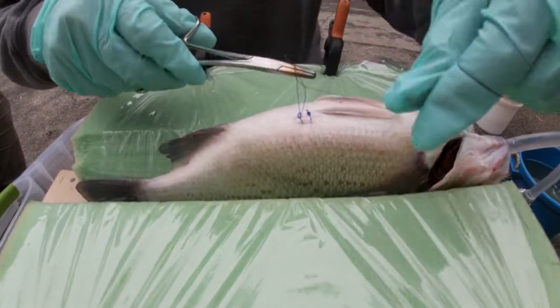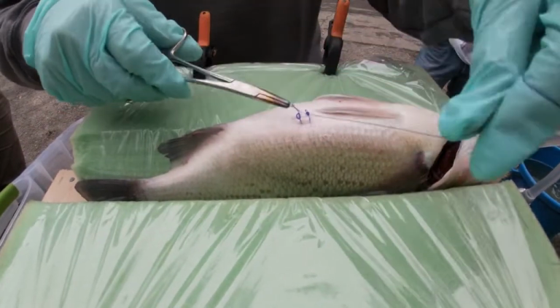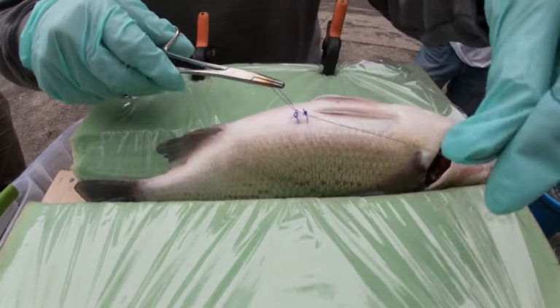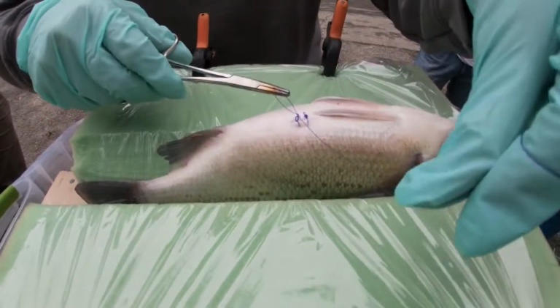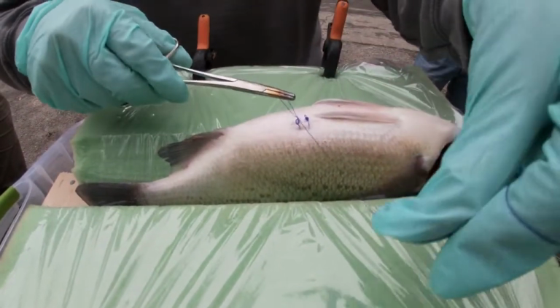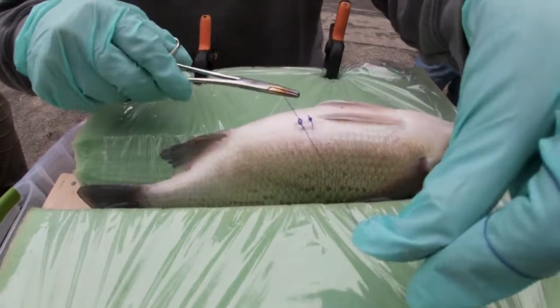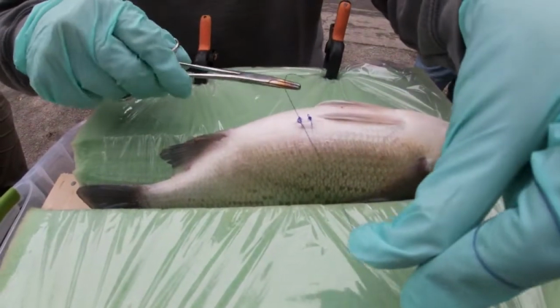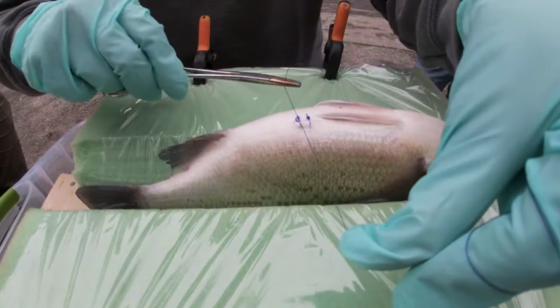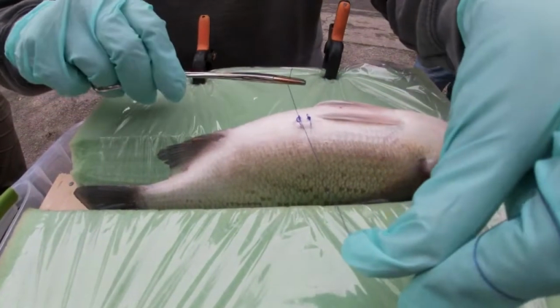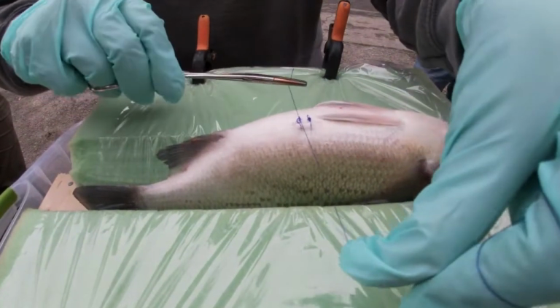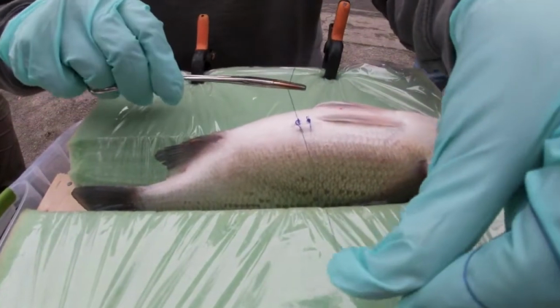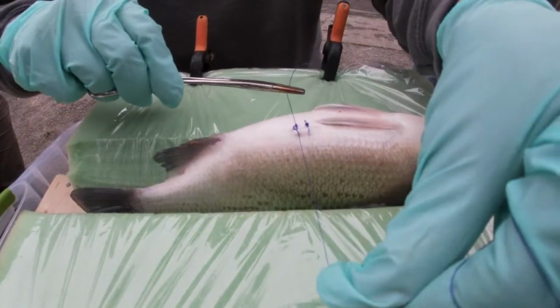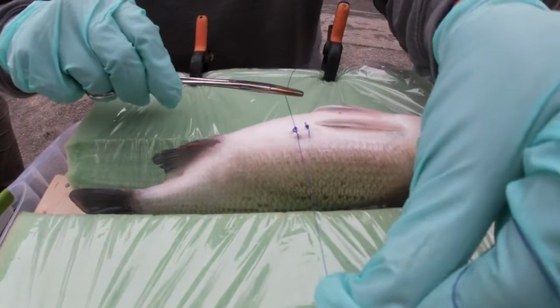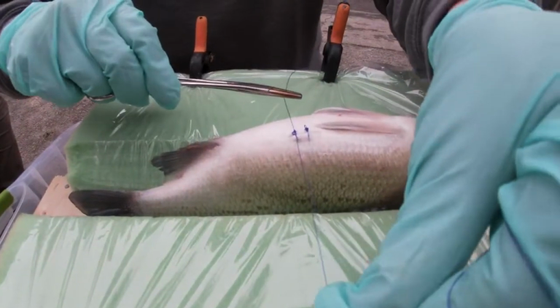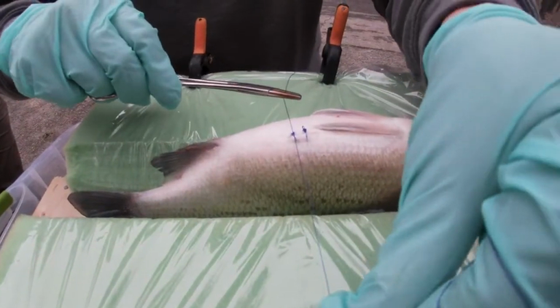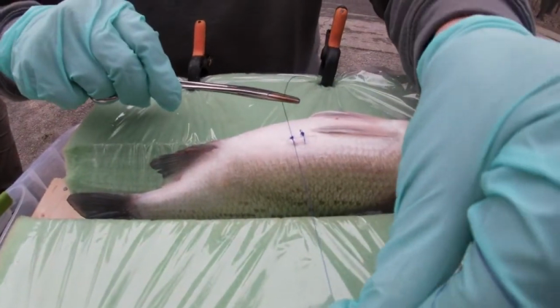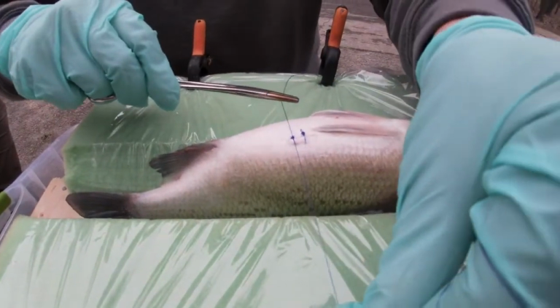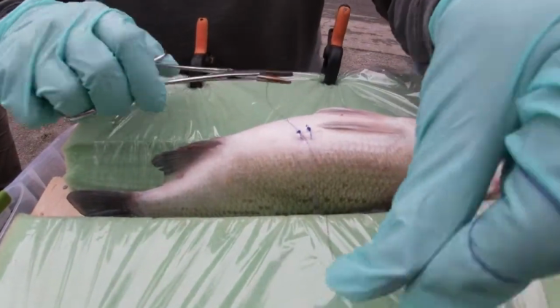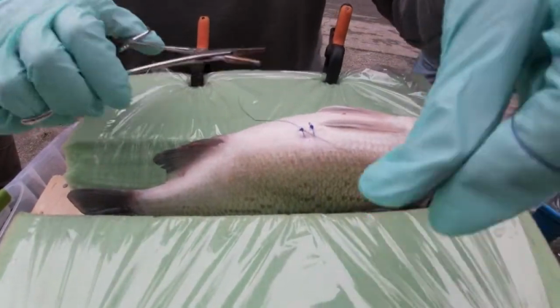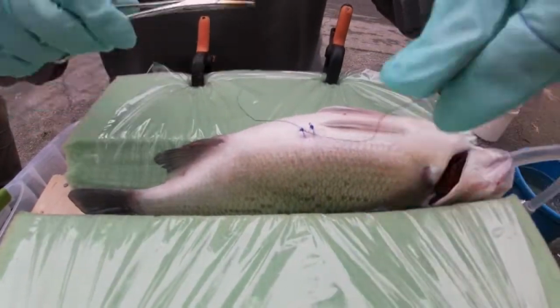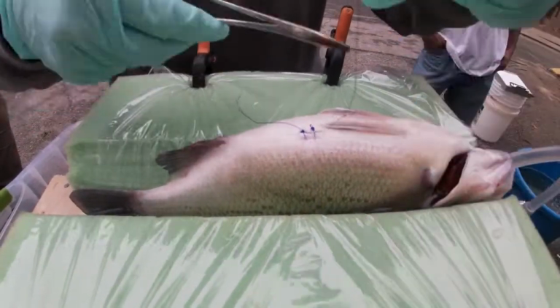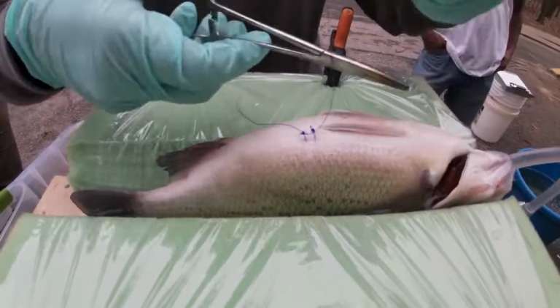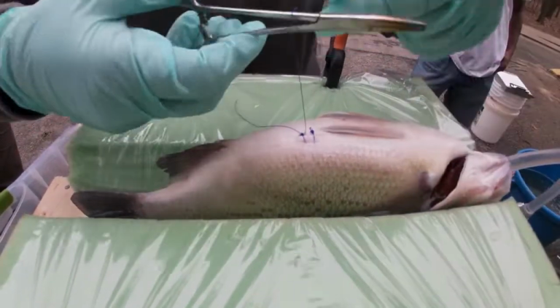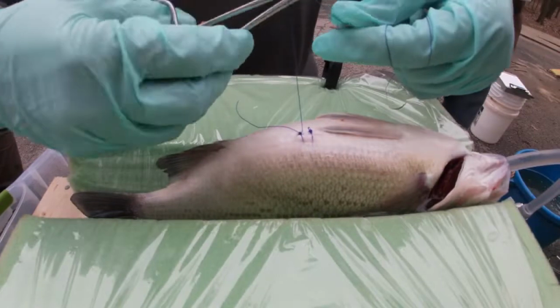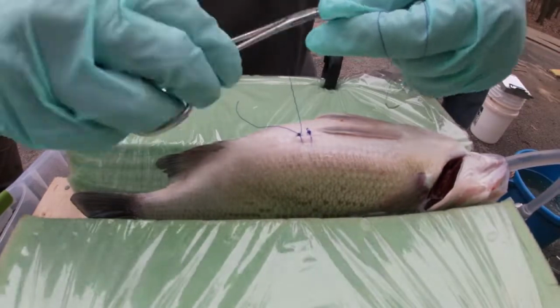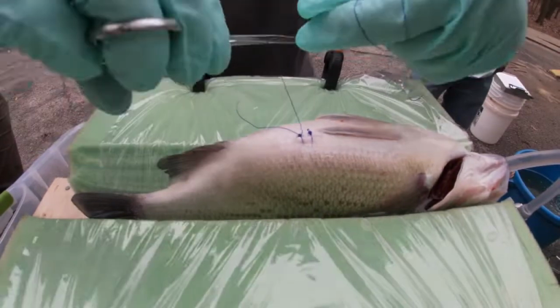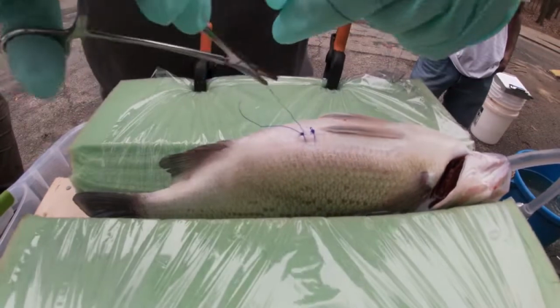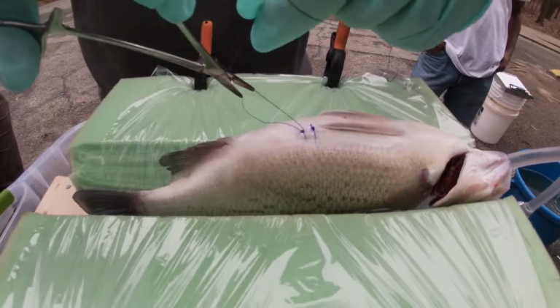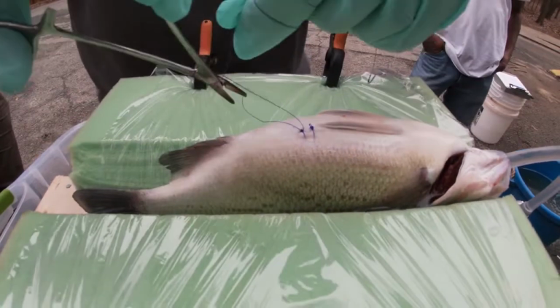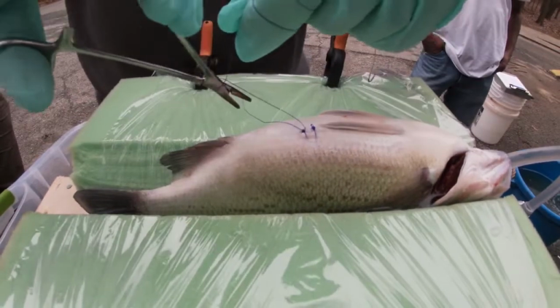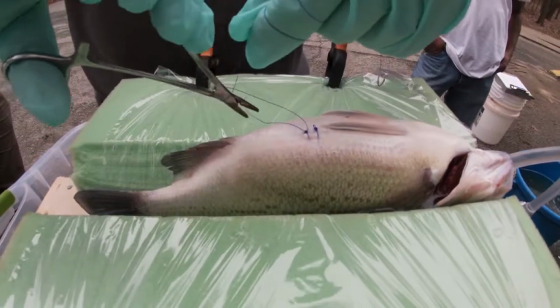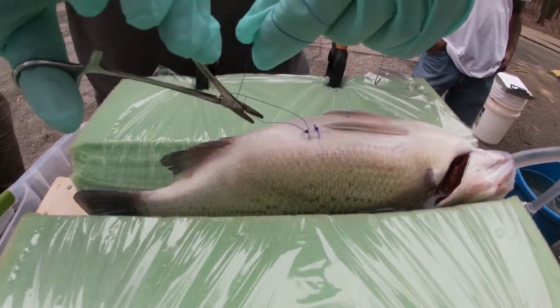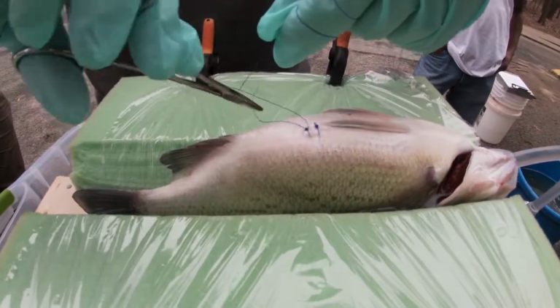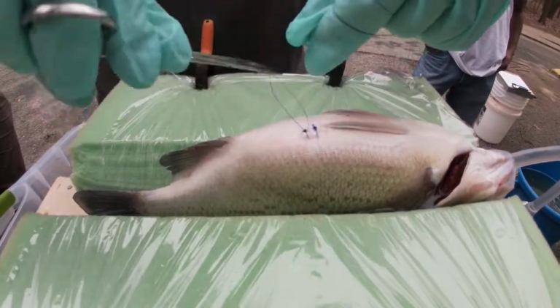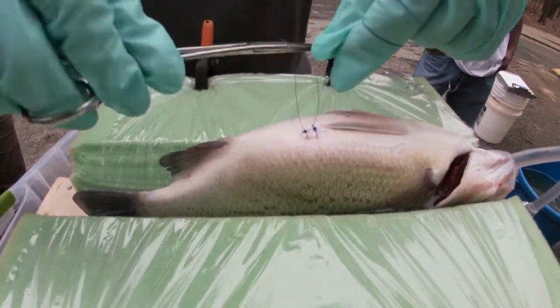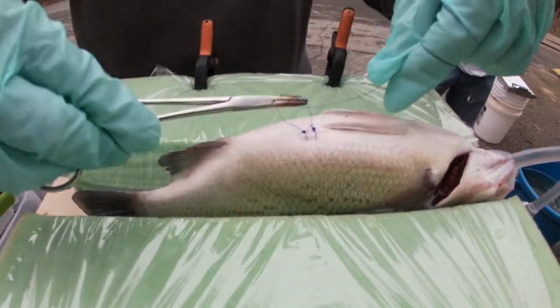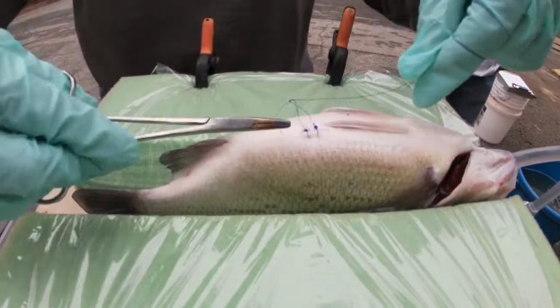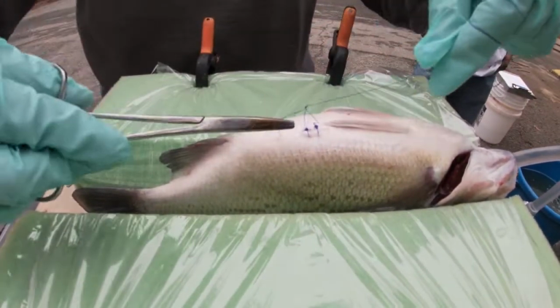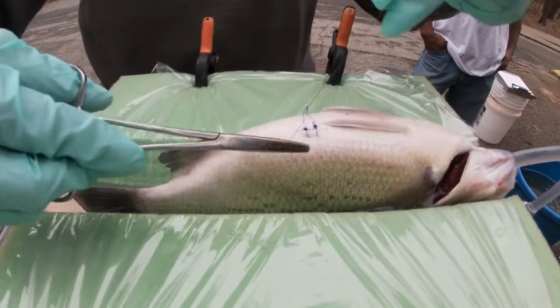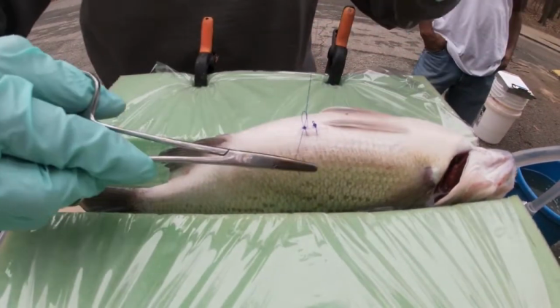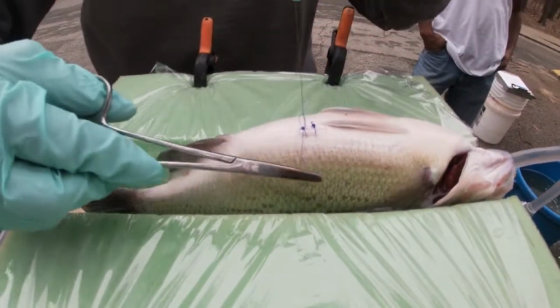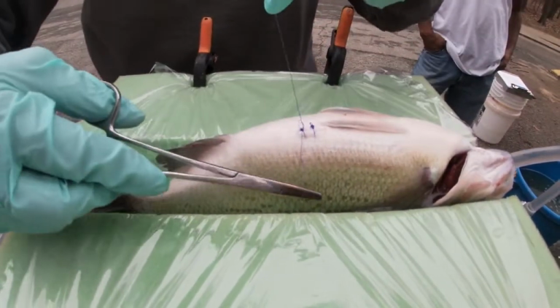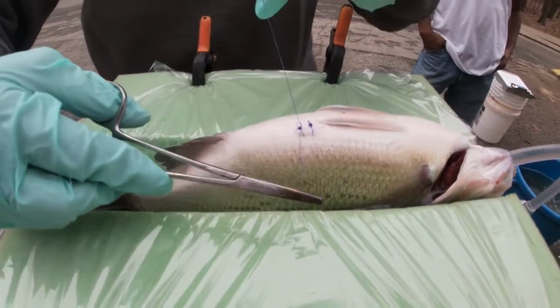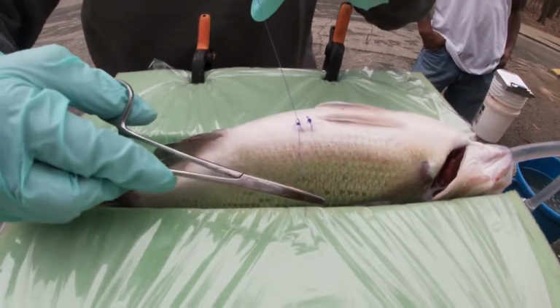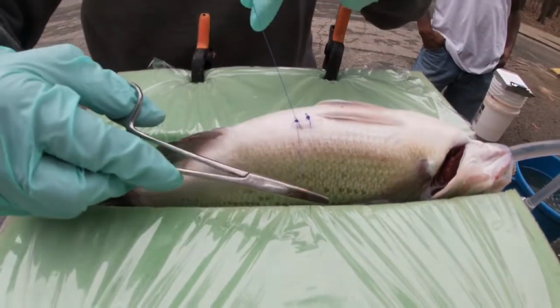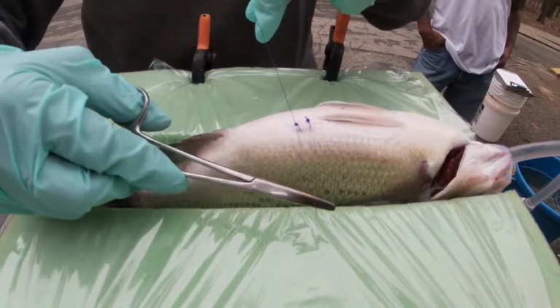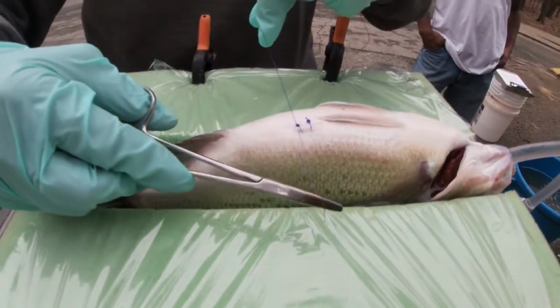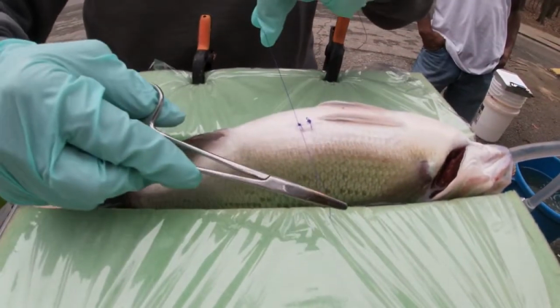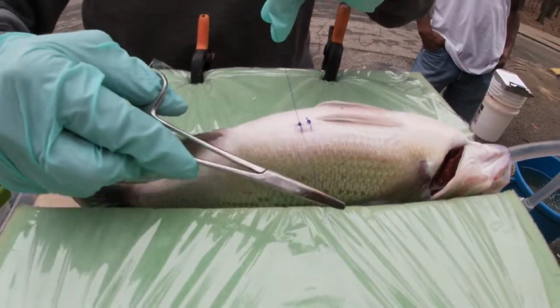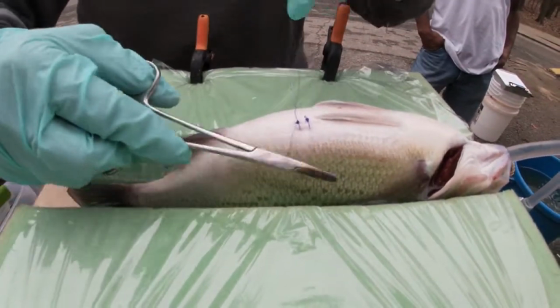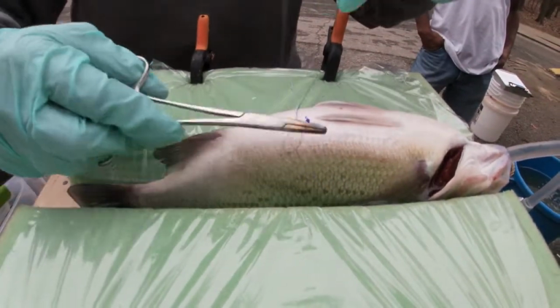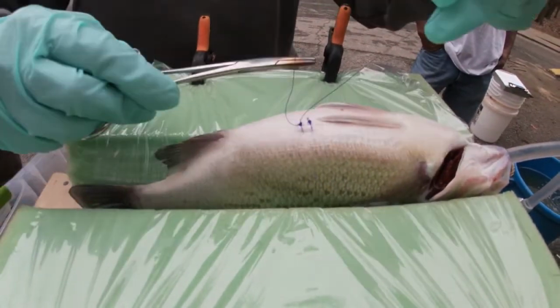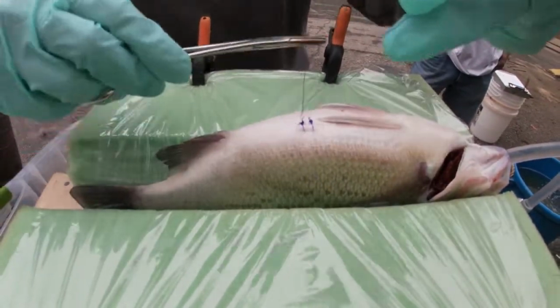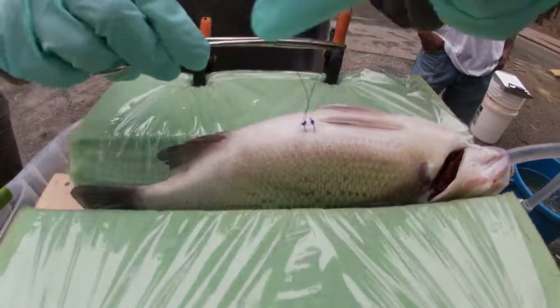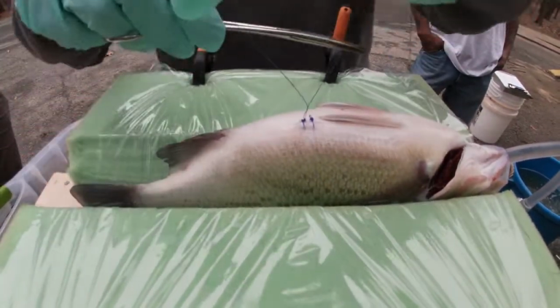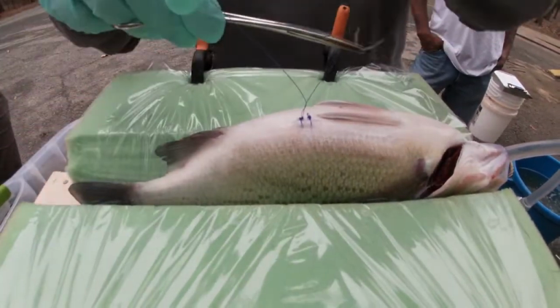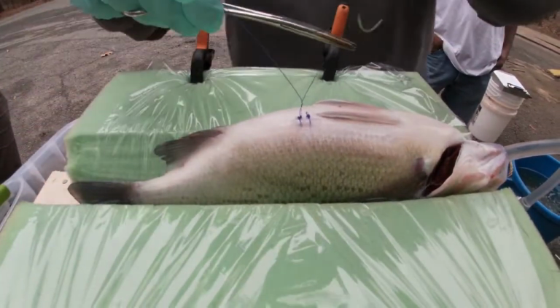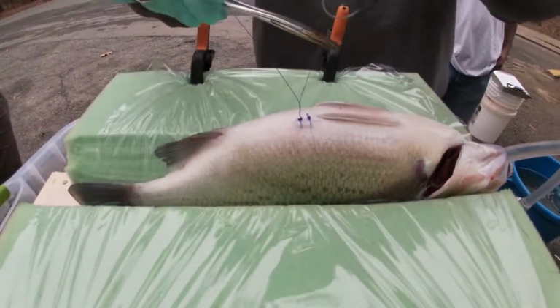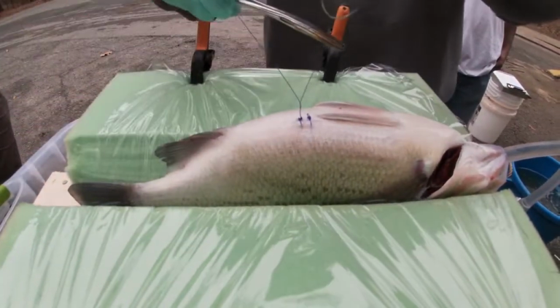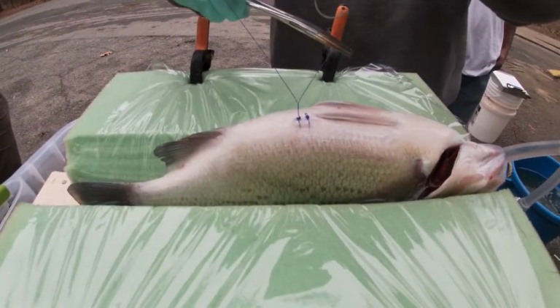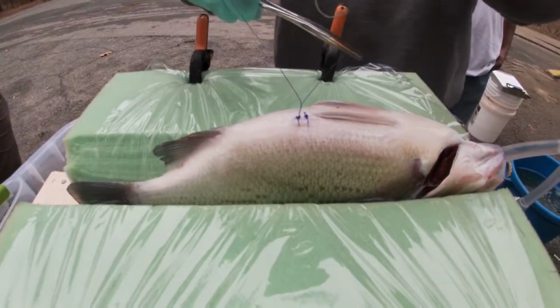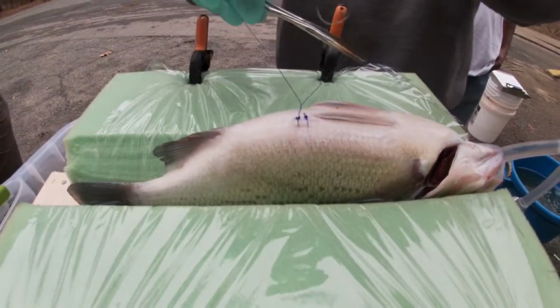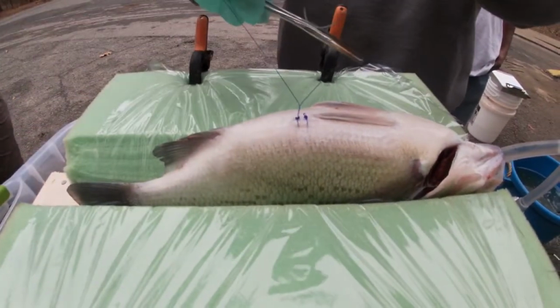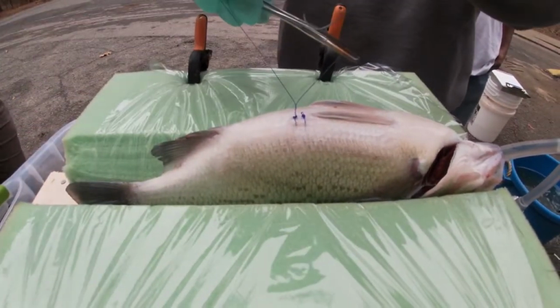Two sutures or three? I do four. So now we insert...